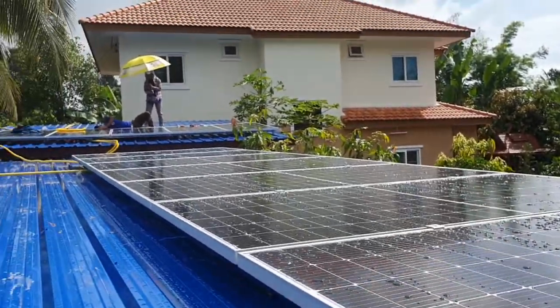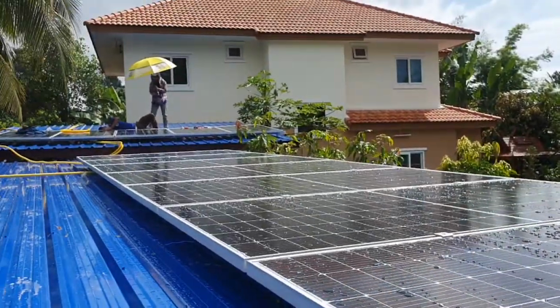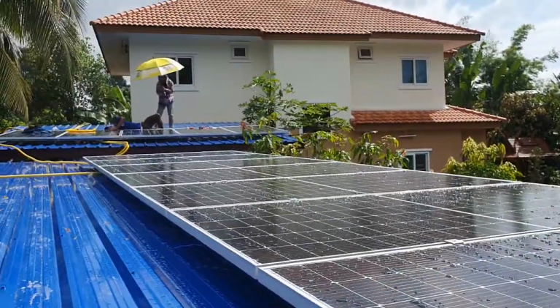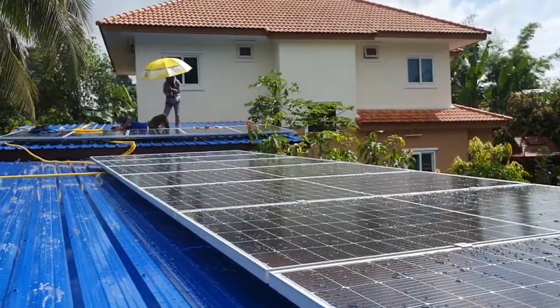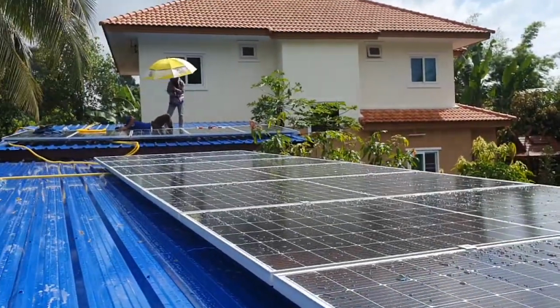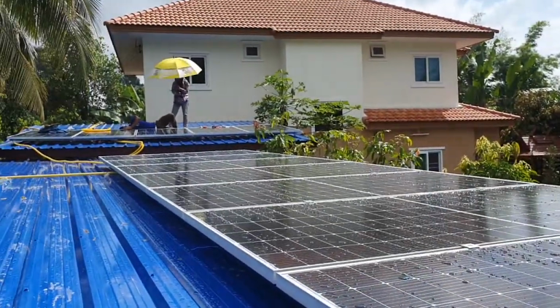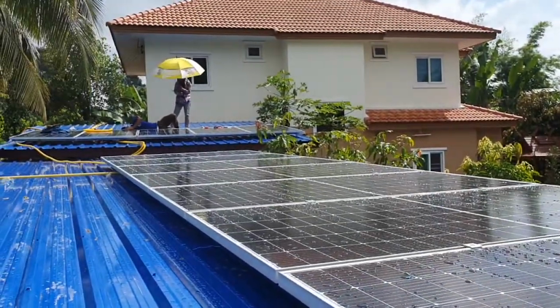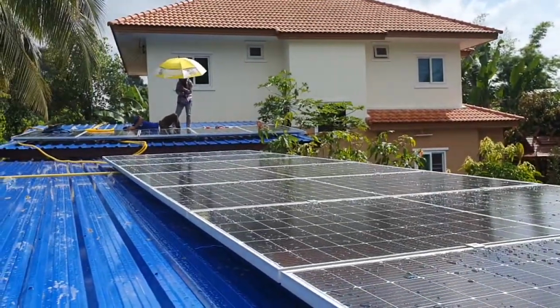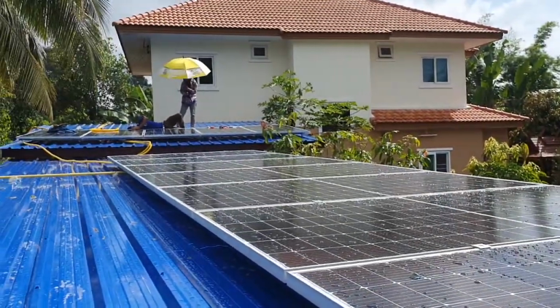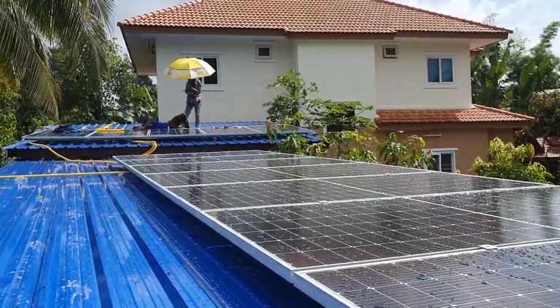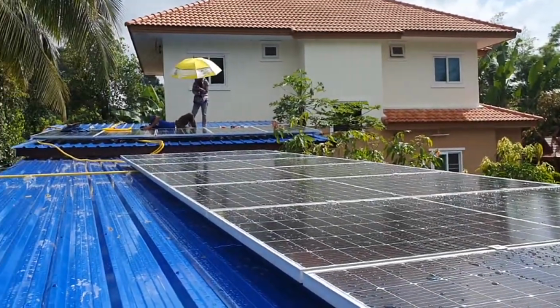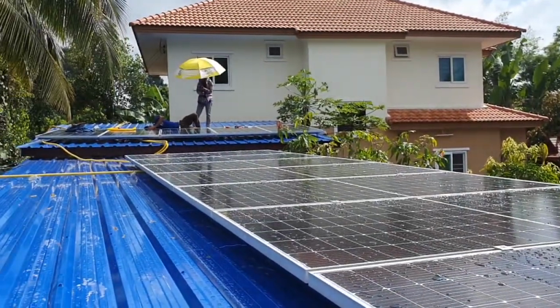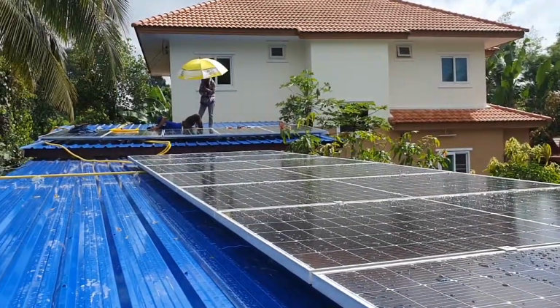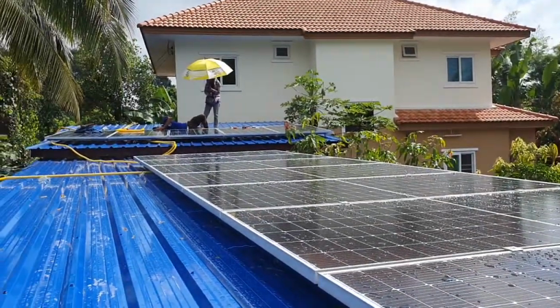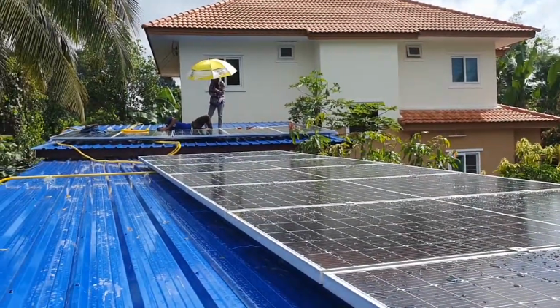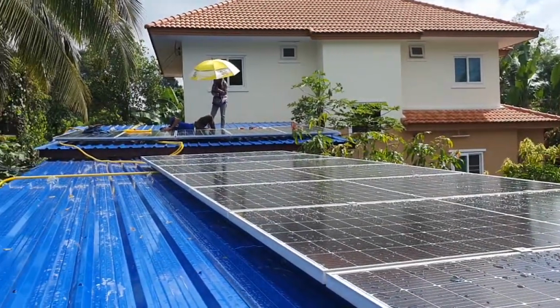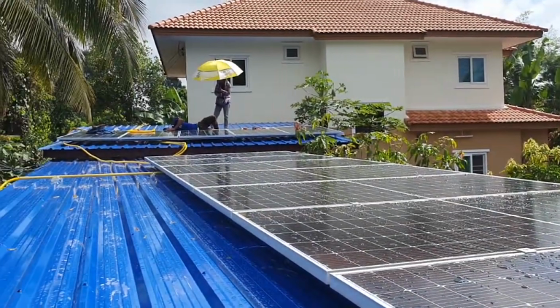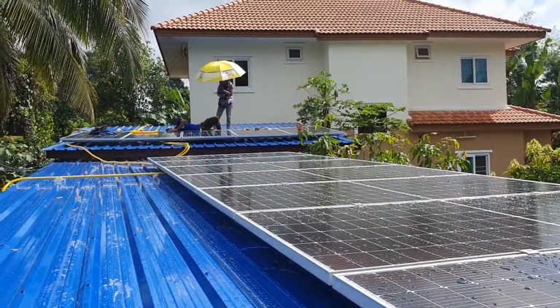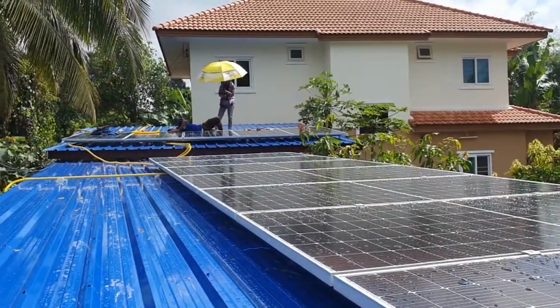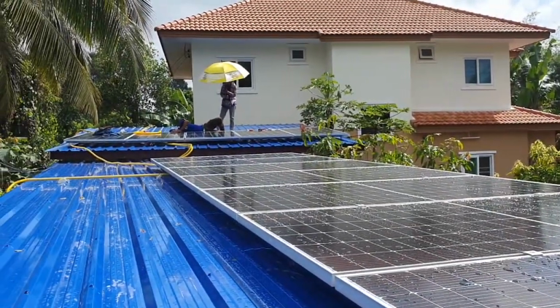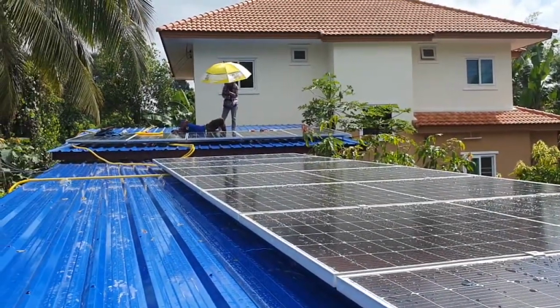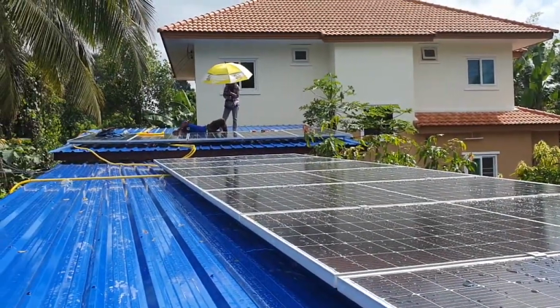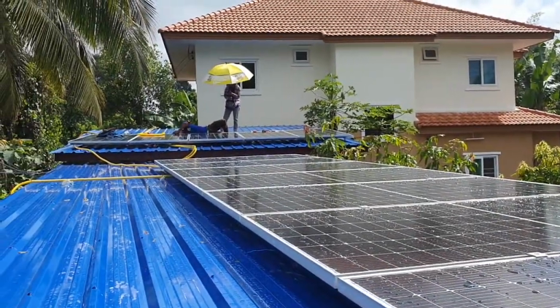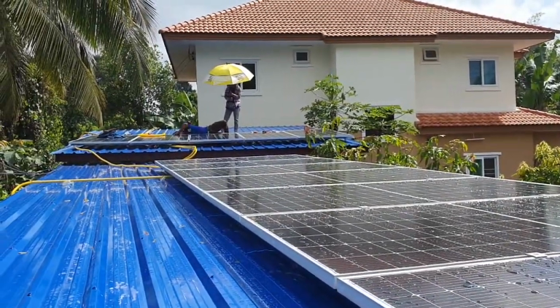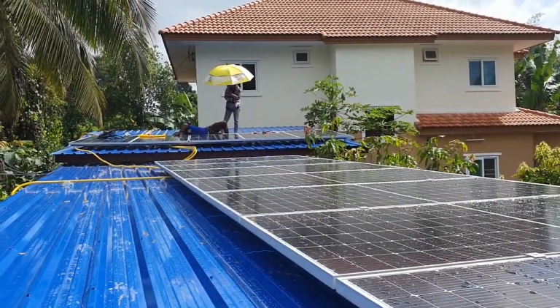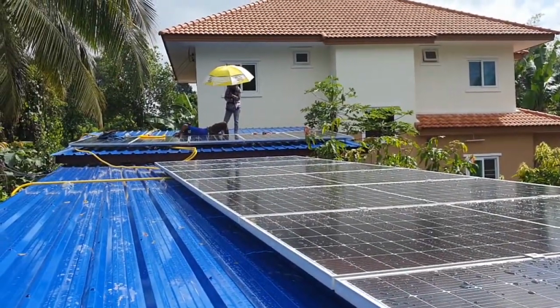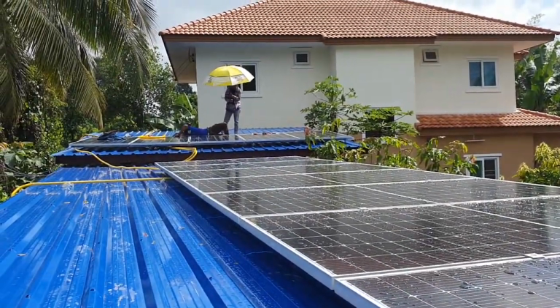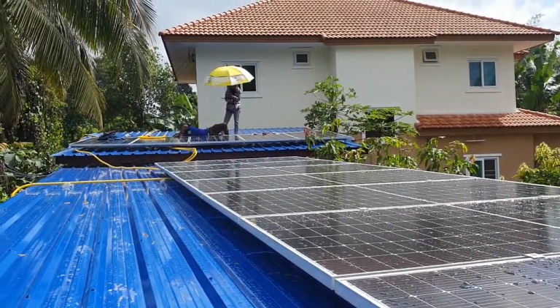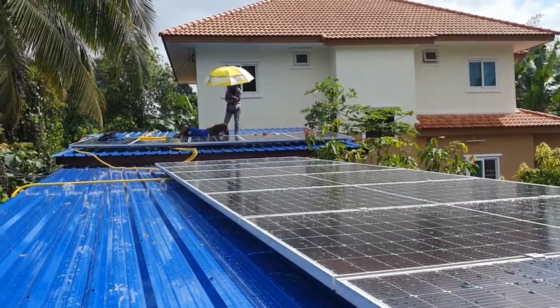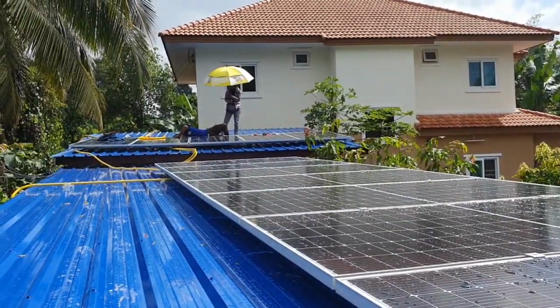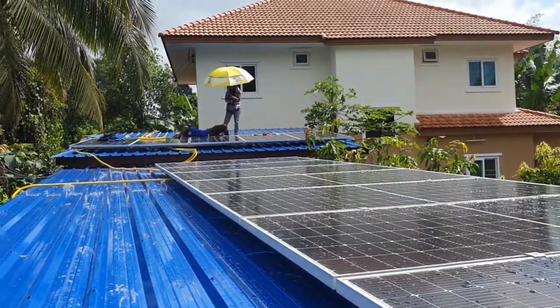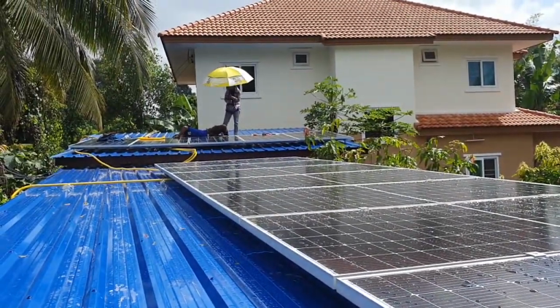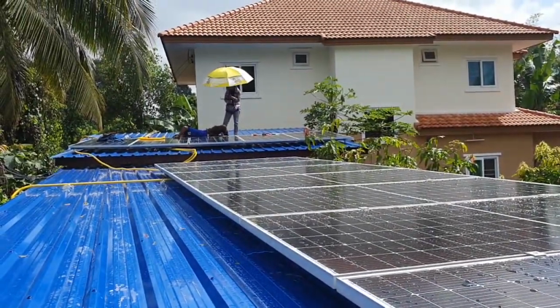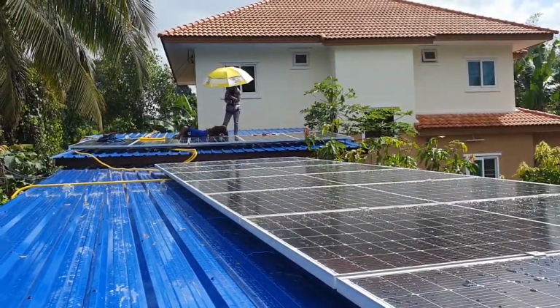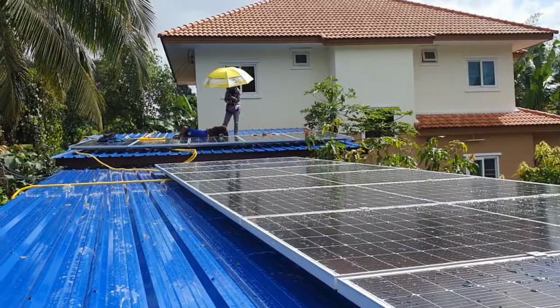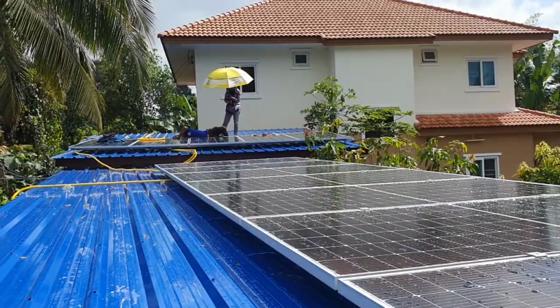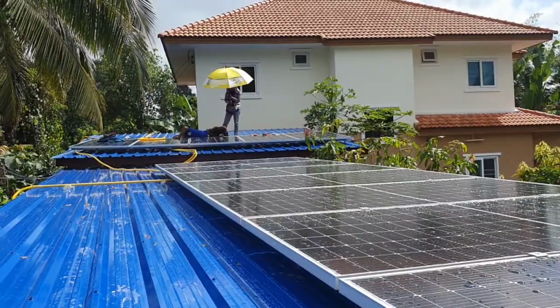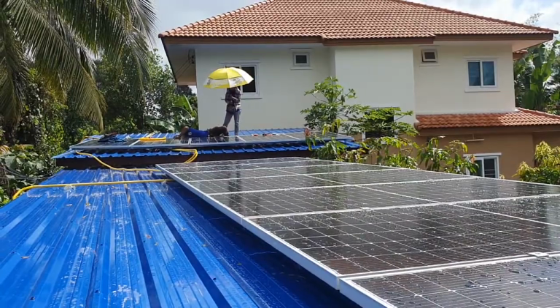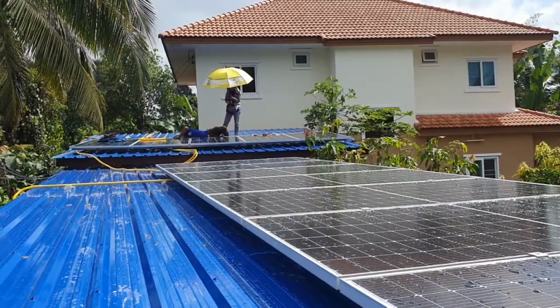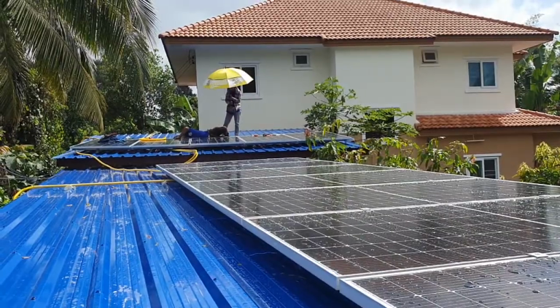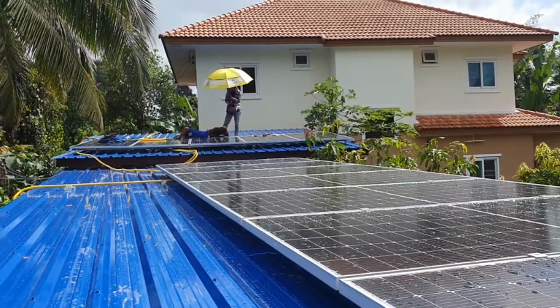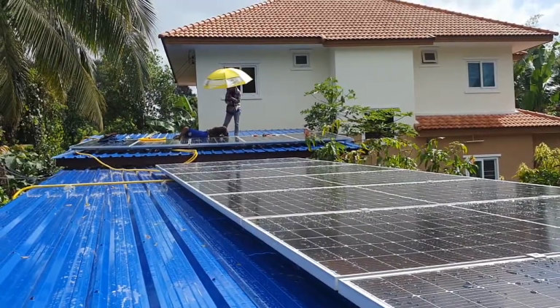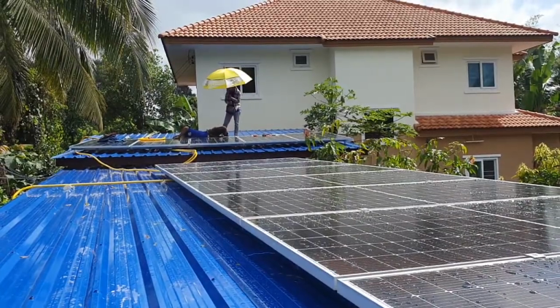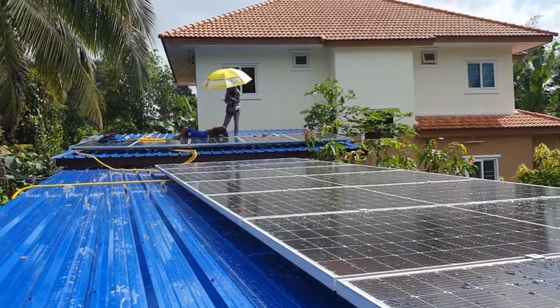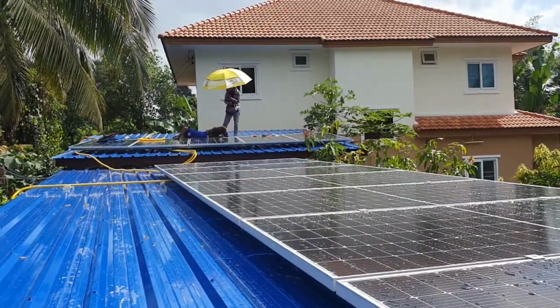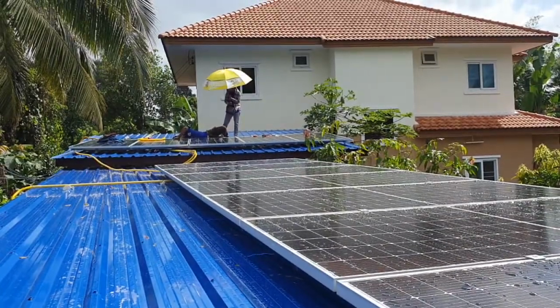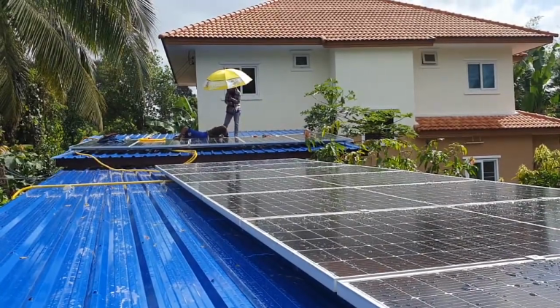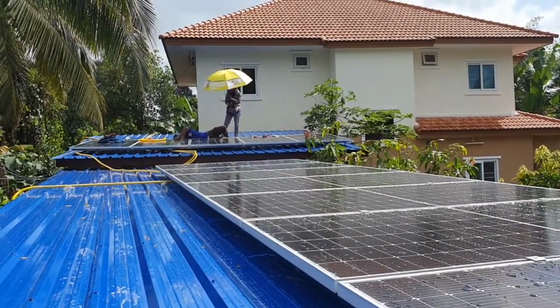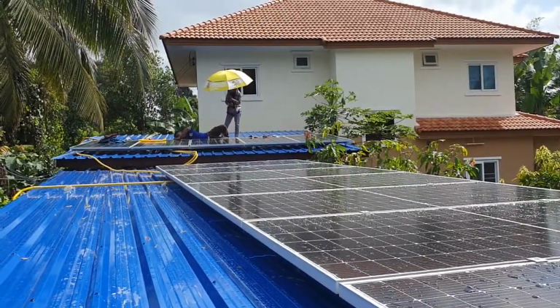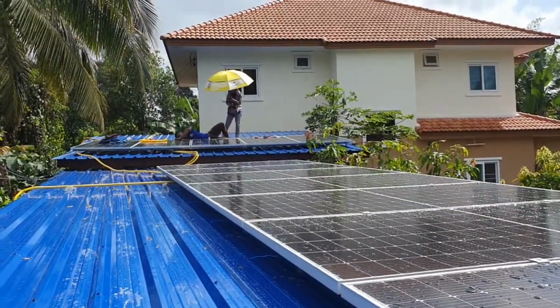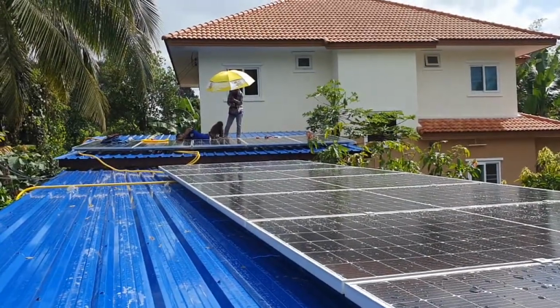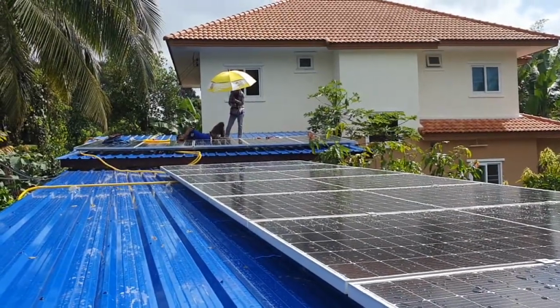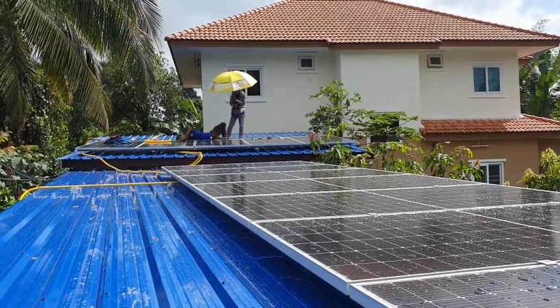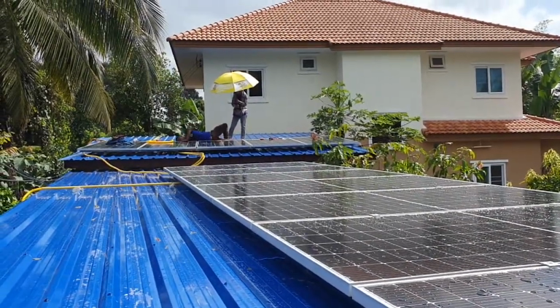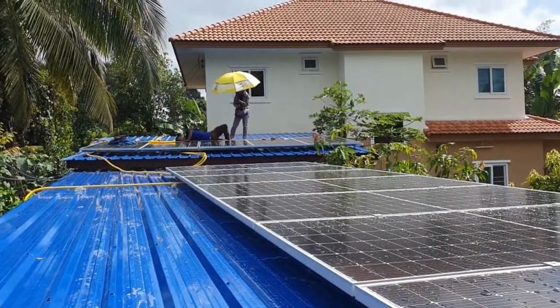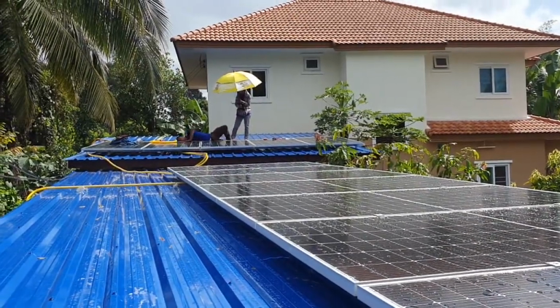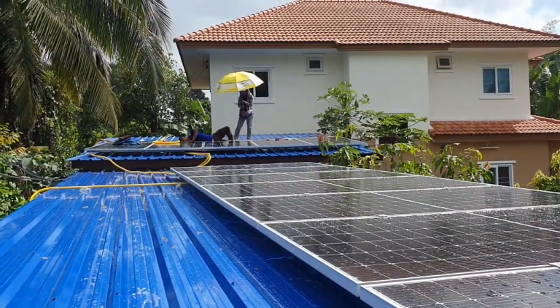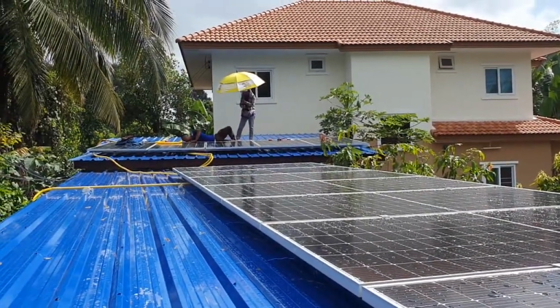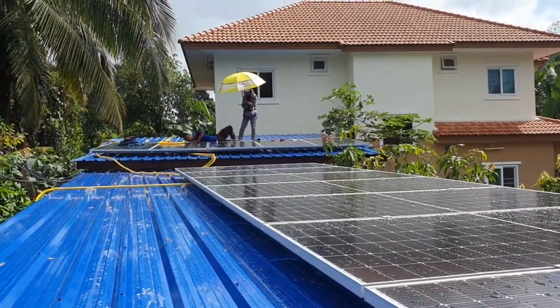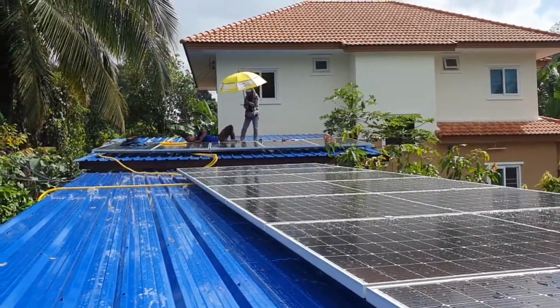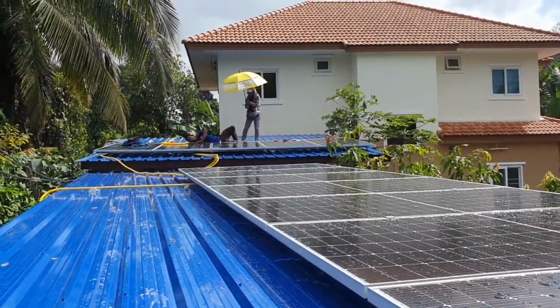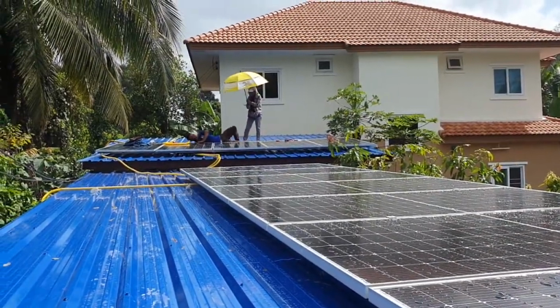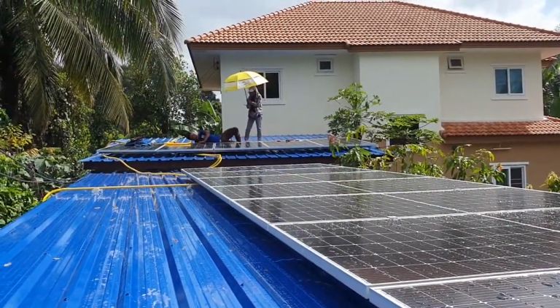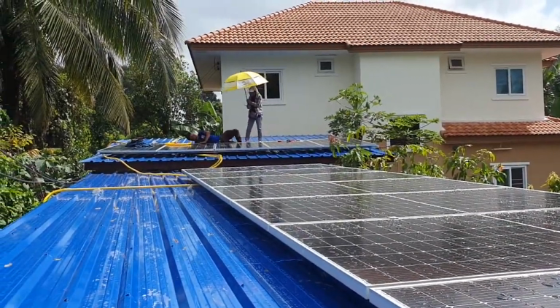I'm quite happy with this installation. It's smooth, we have a good angle on the roof. It's going to be a very good system.